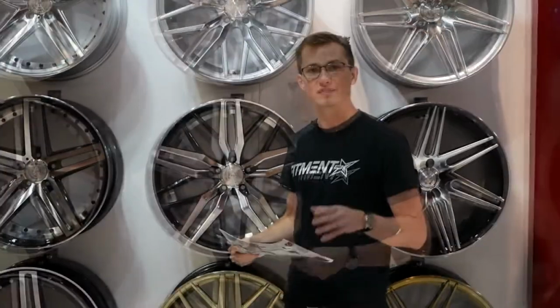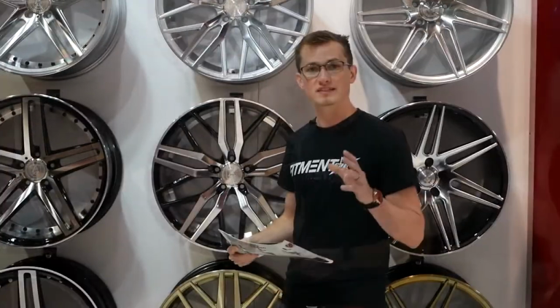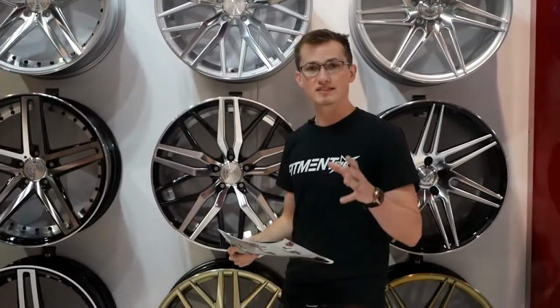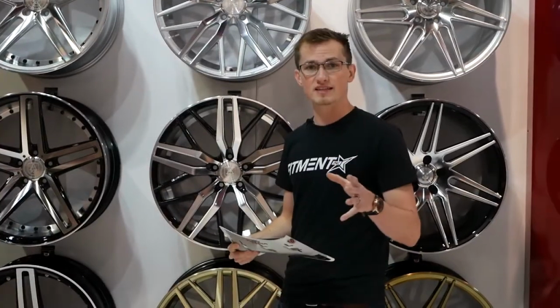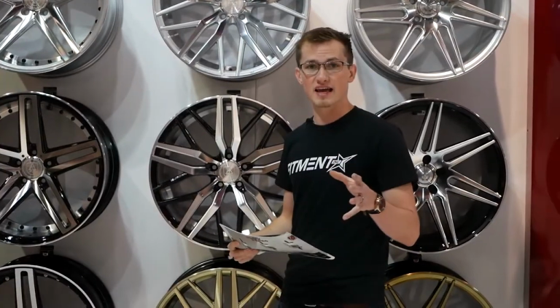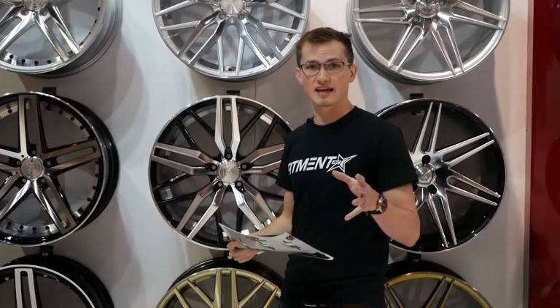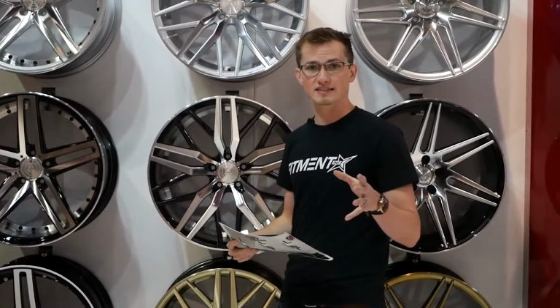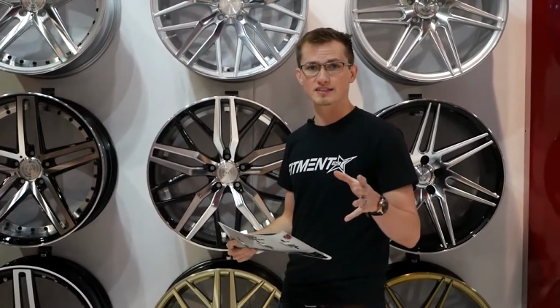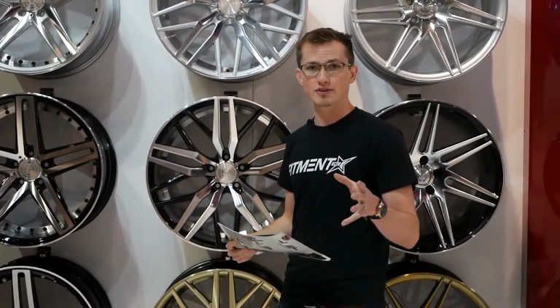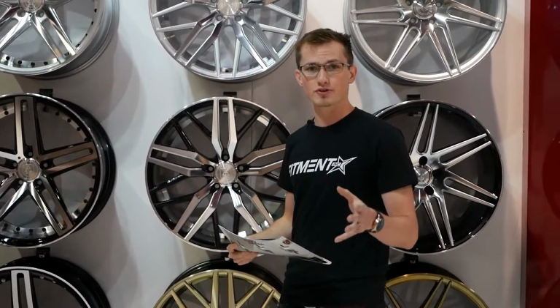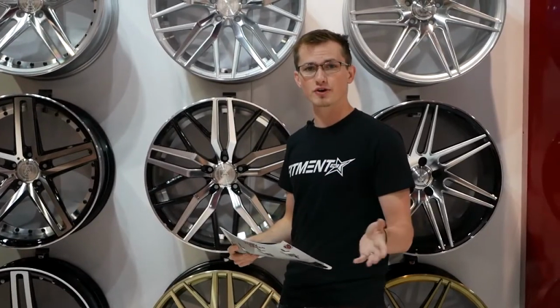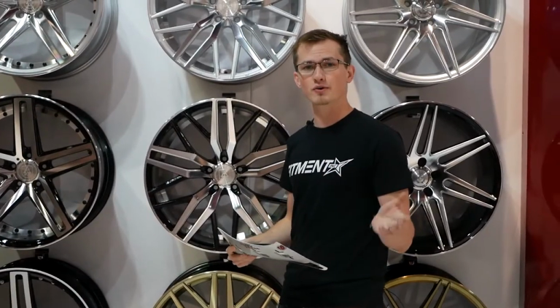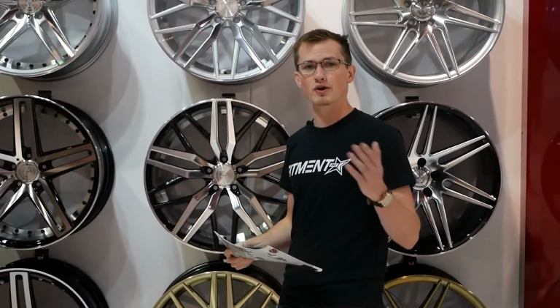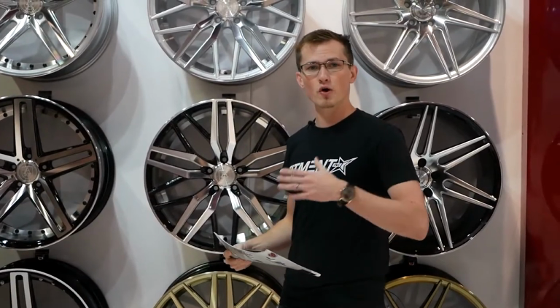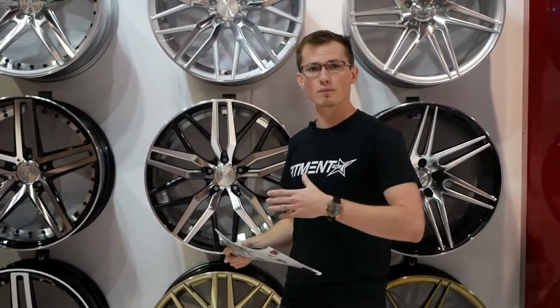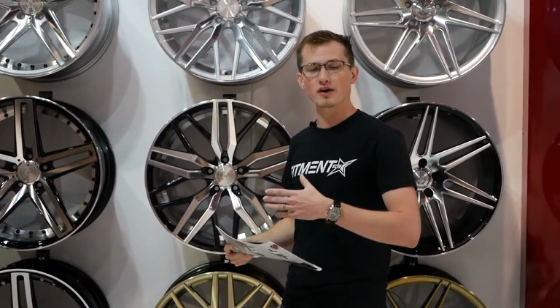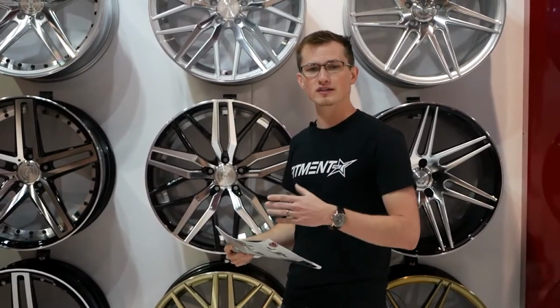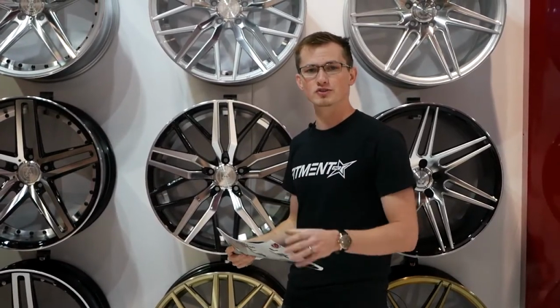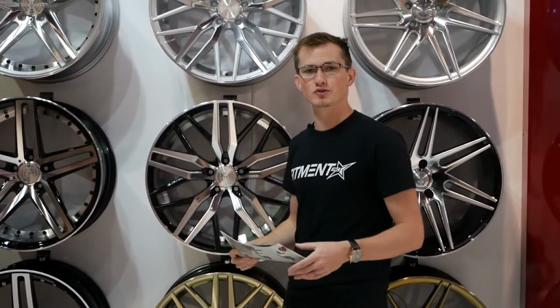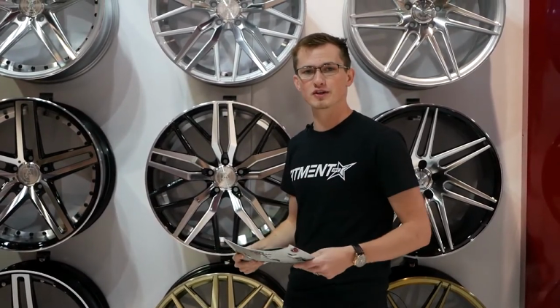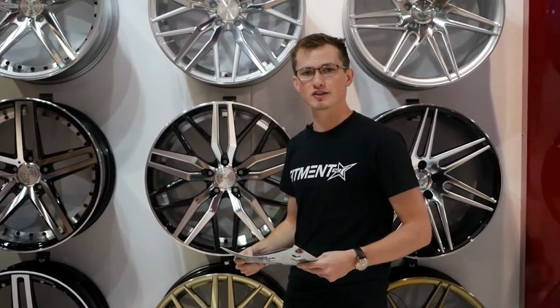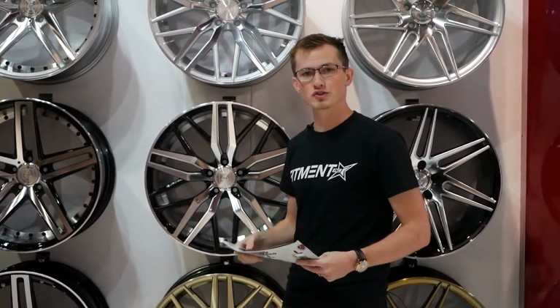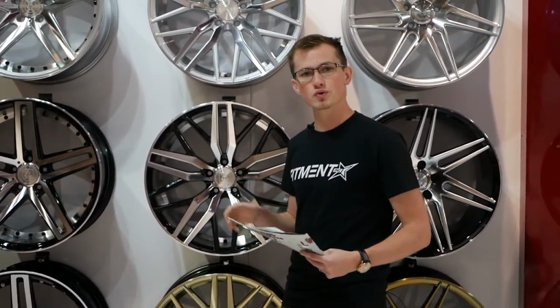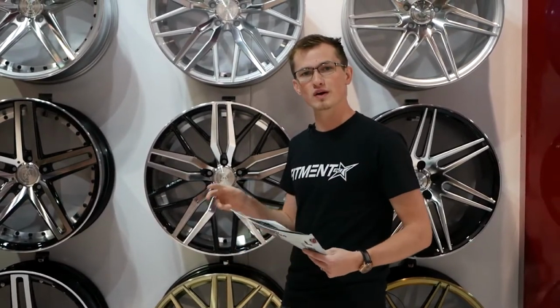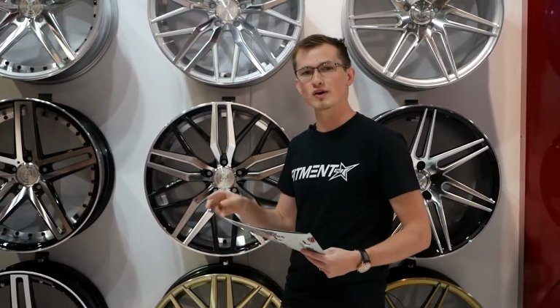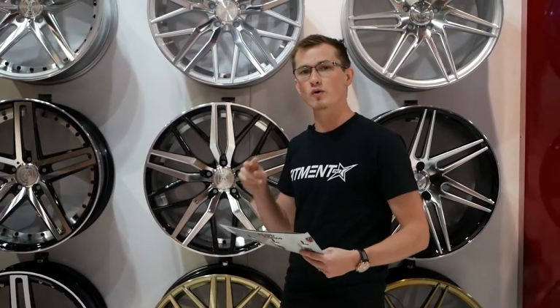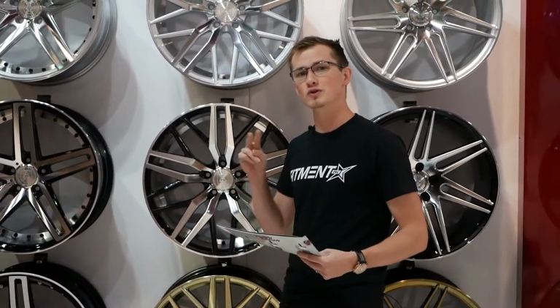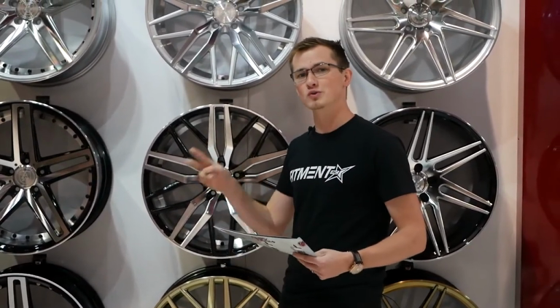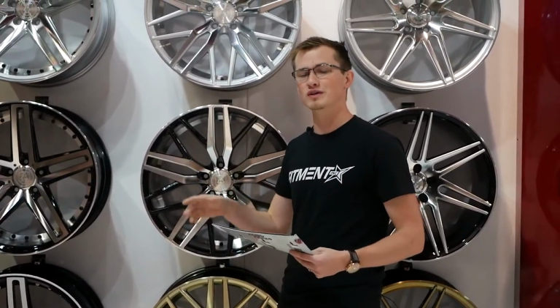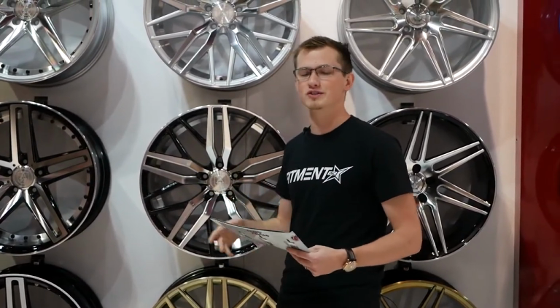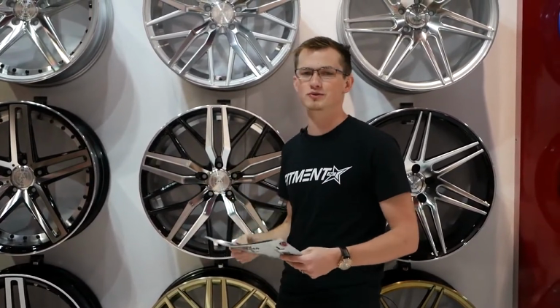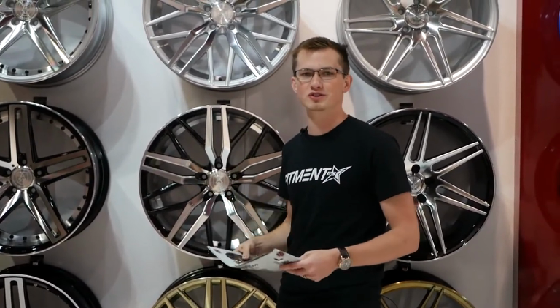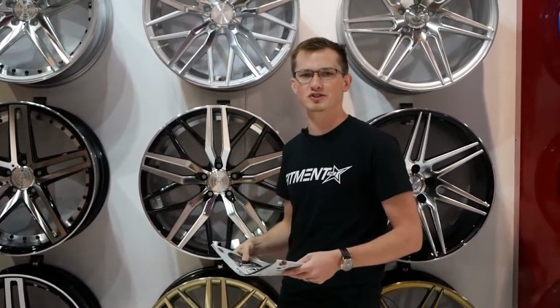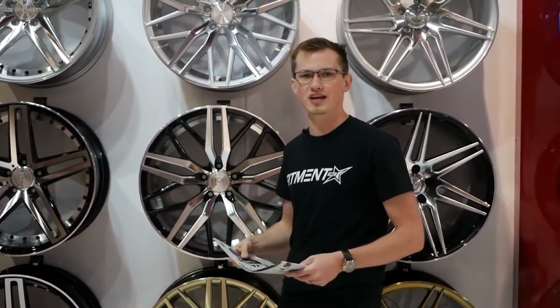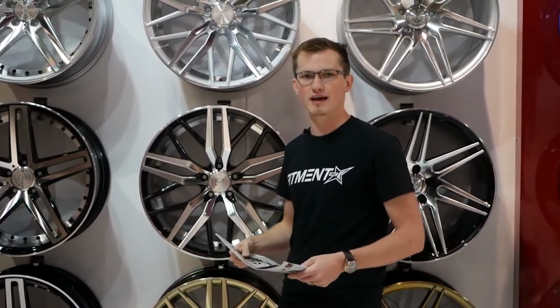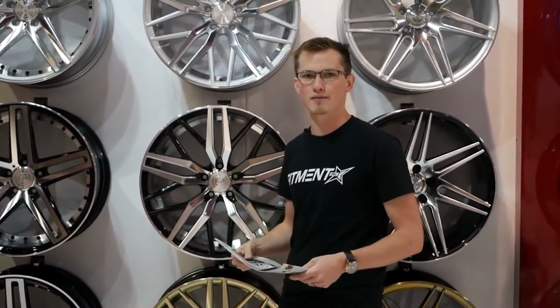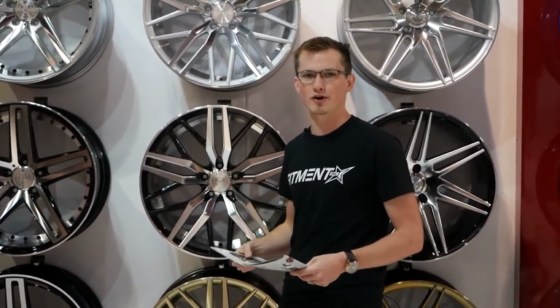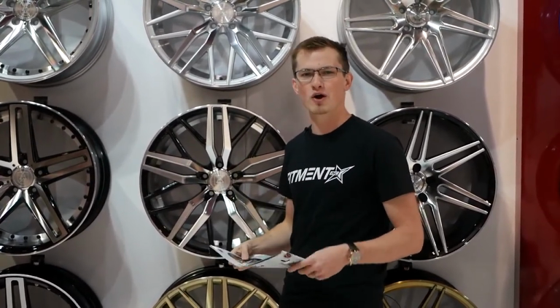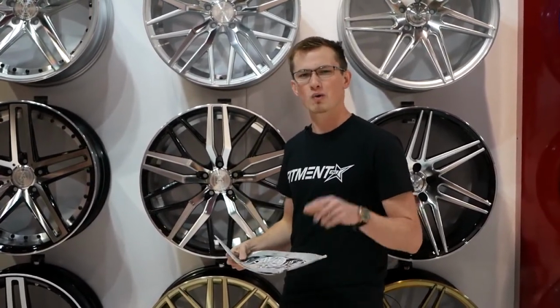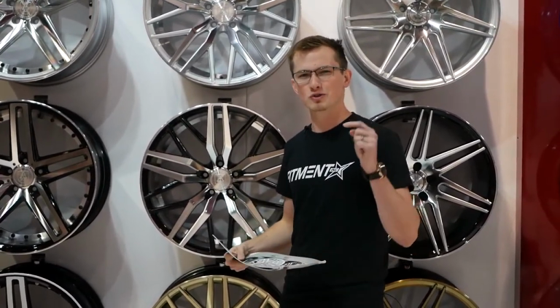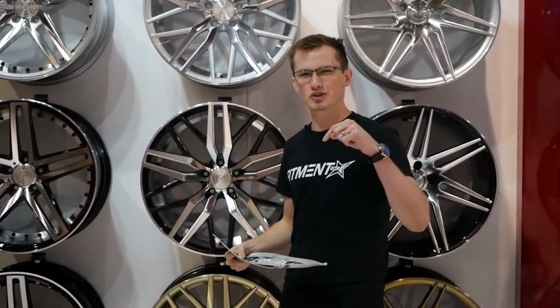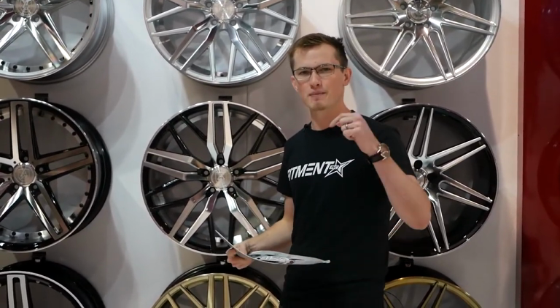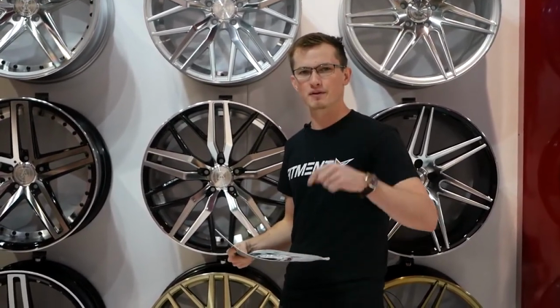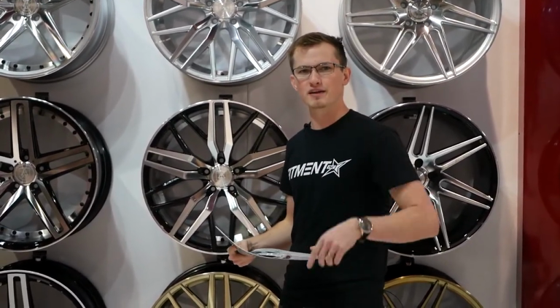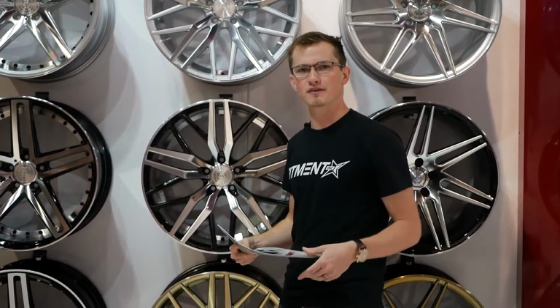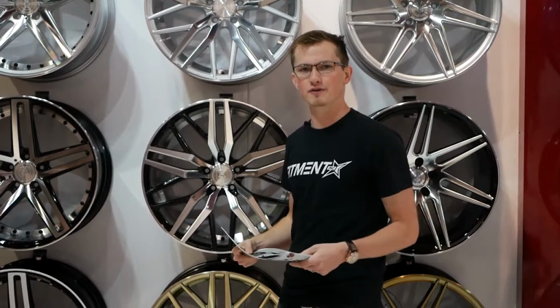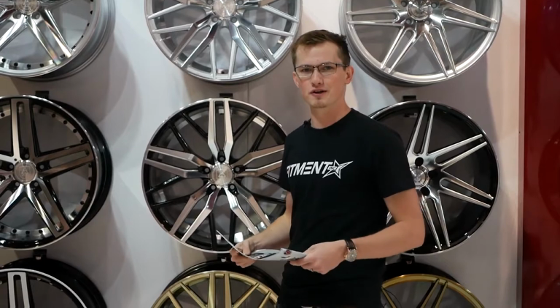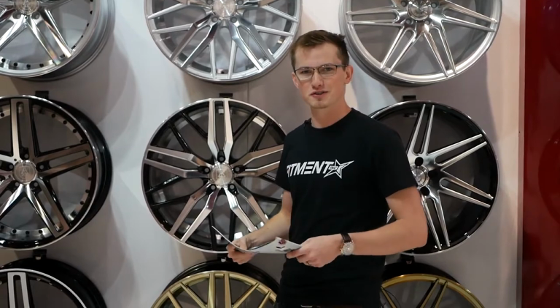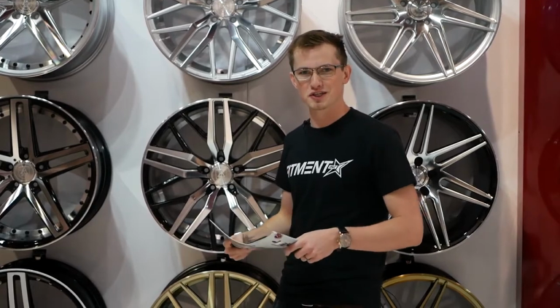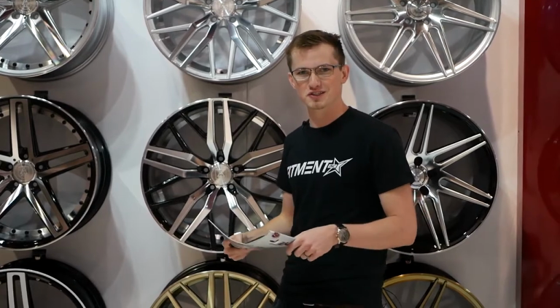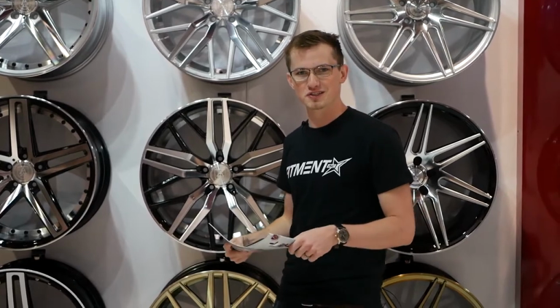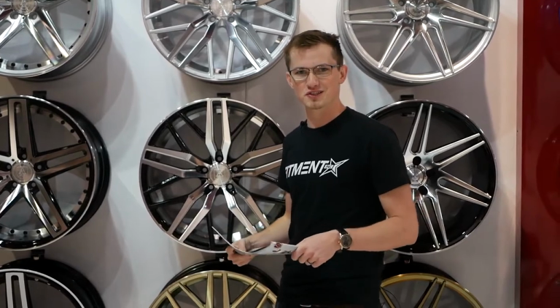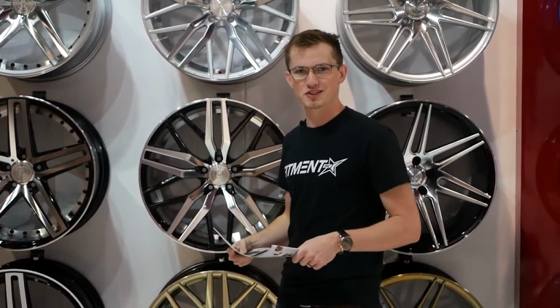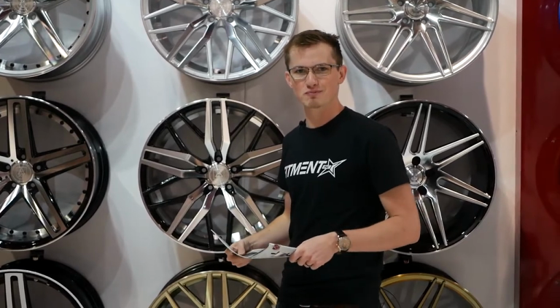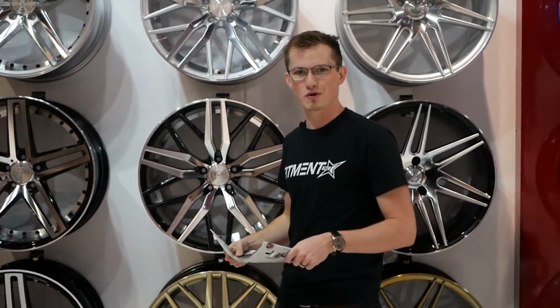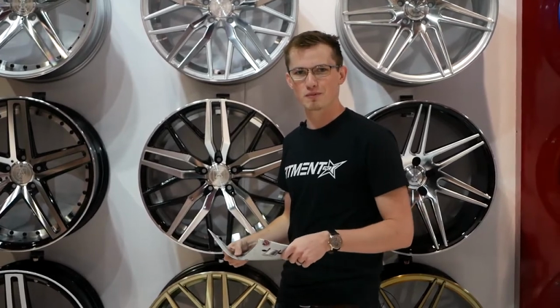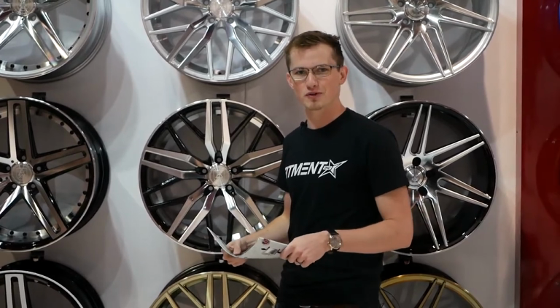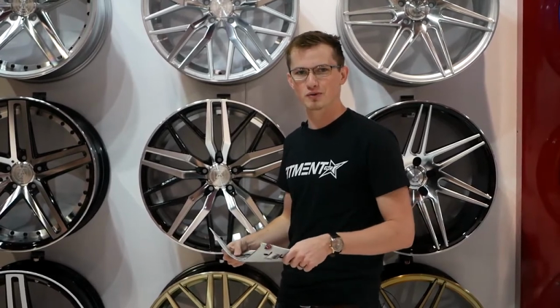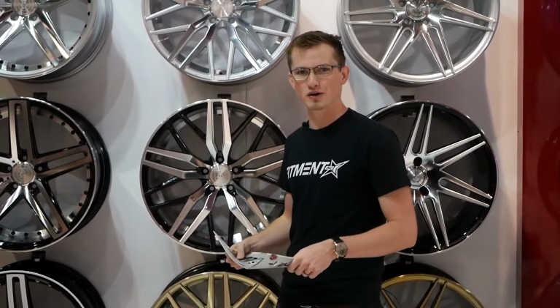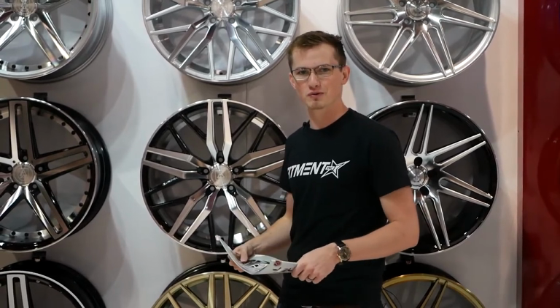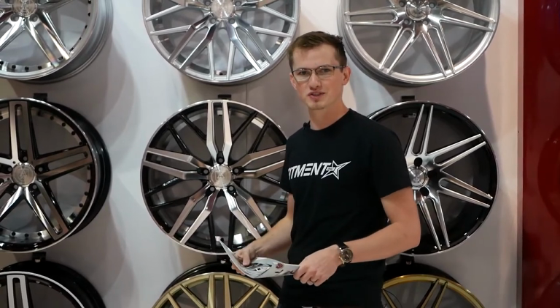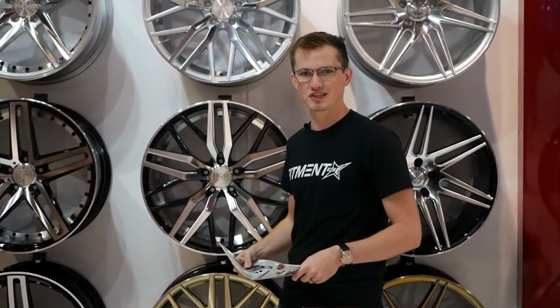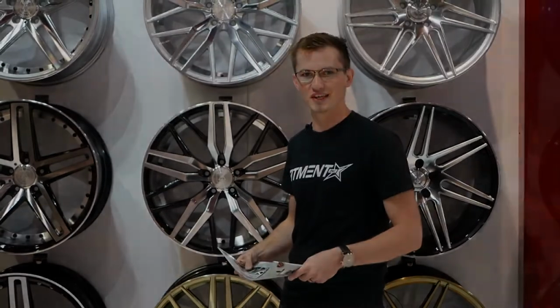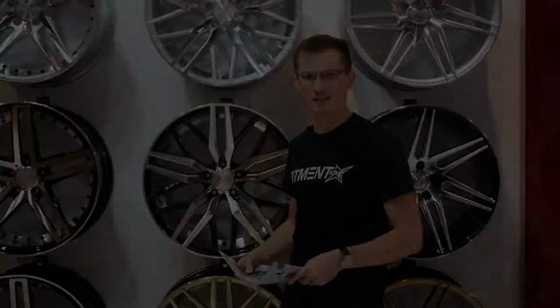This is the EX30. We hope you guys enjoyed this look at the 20 and 22 inch diameter. We'll drop a link if you're interested in seeing more about the wheel. We'll see you later.